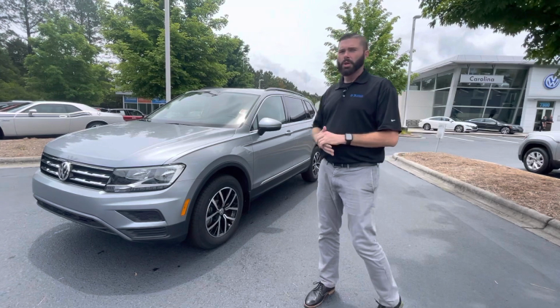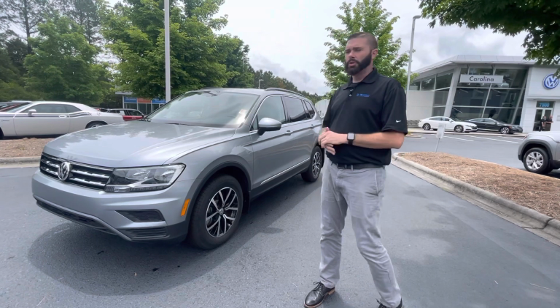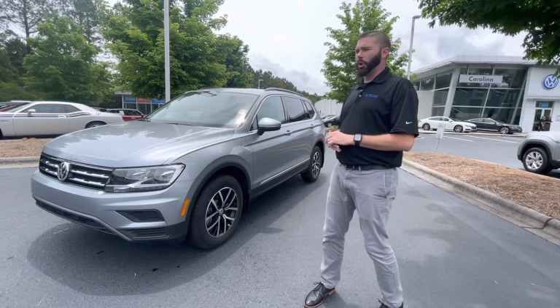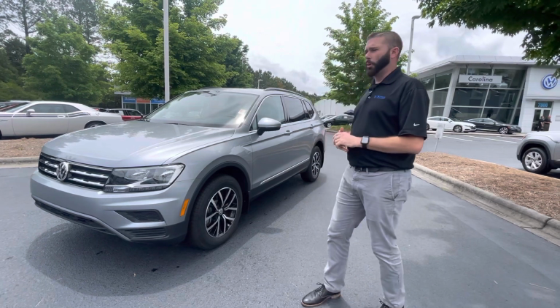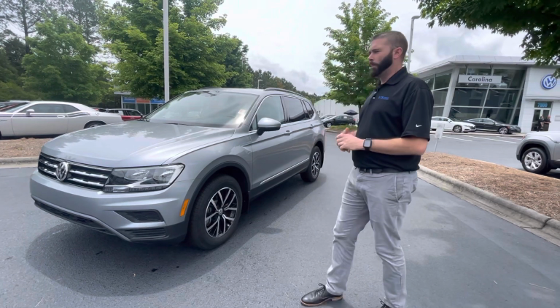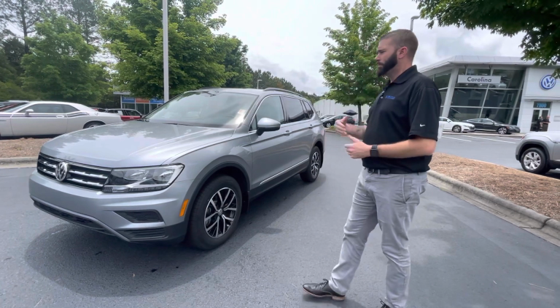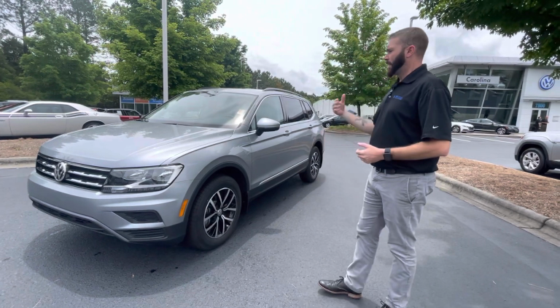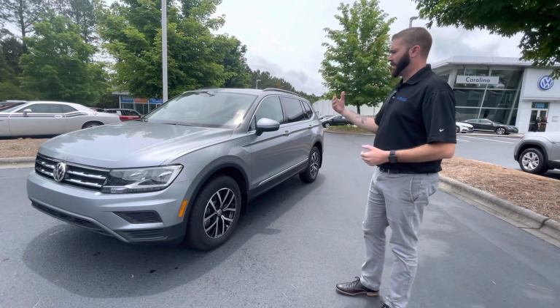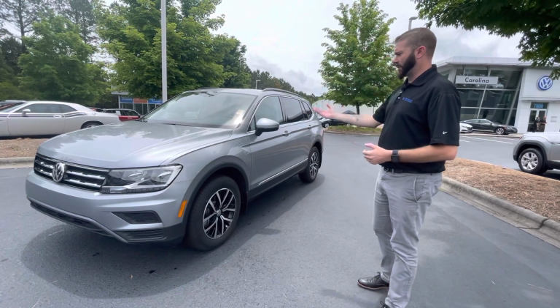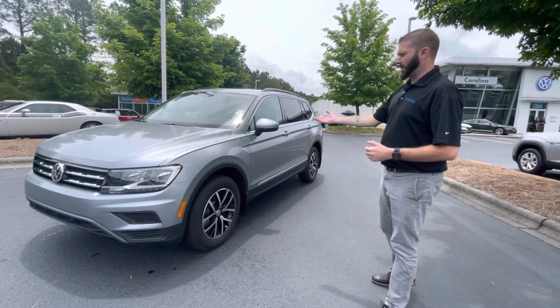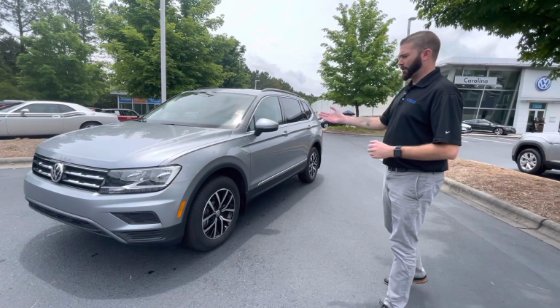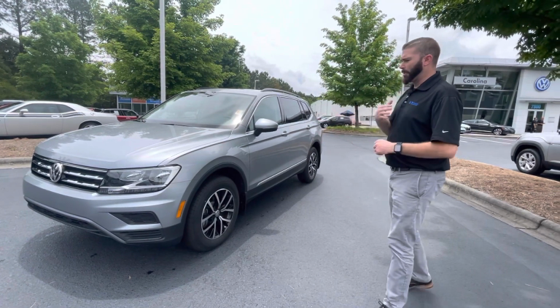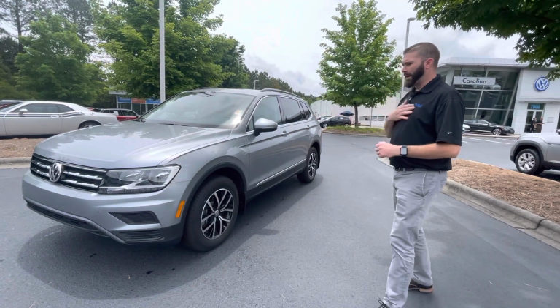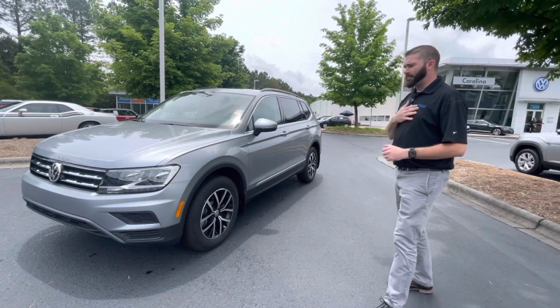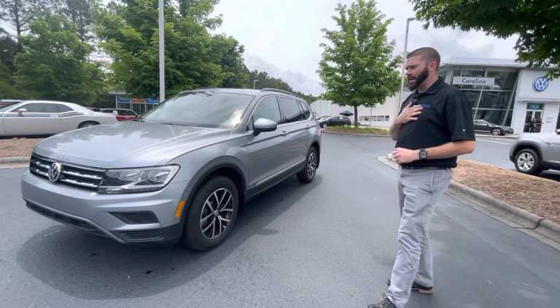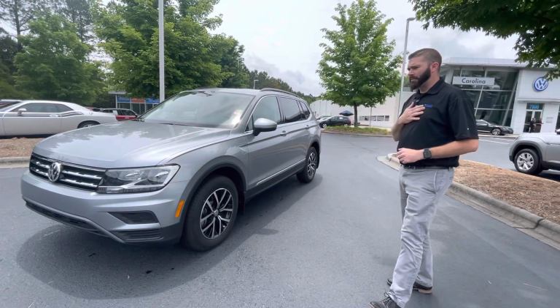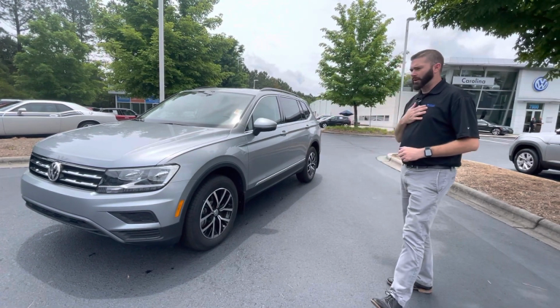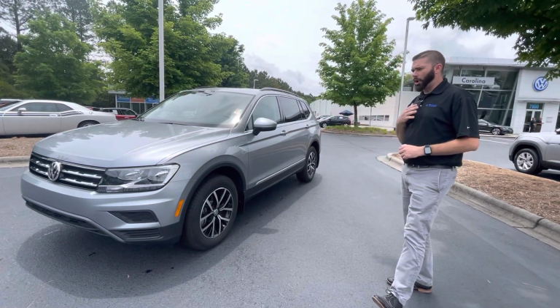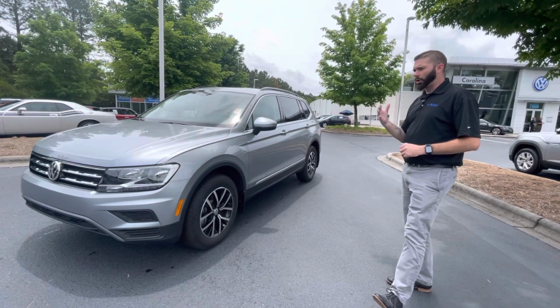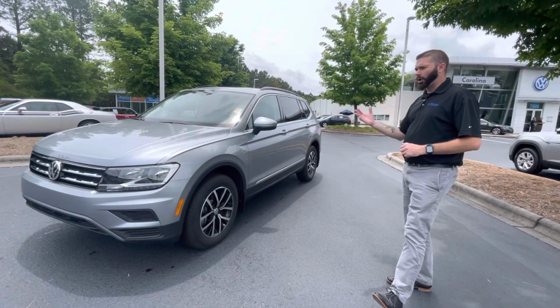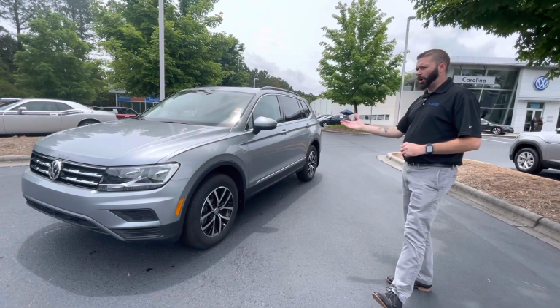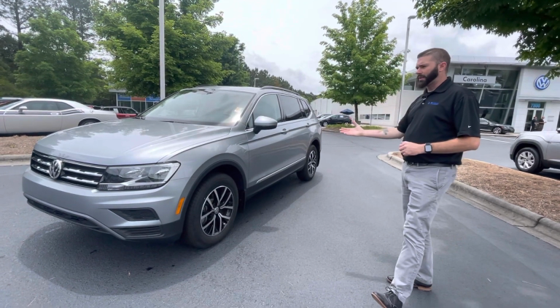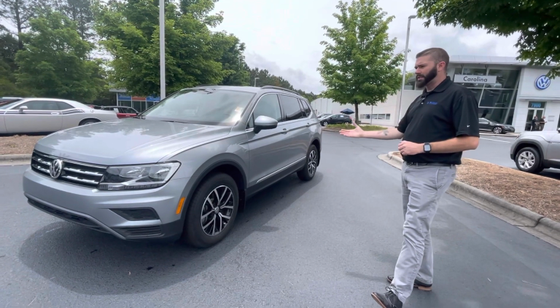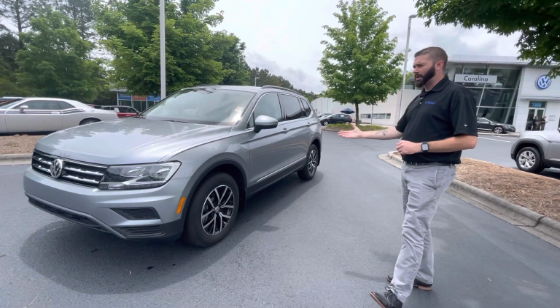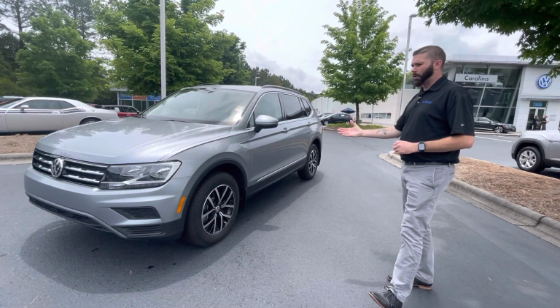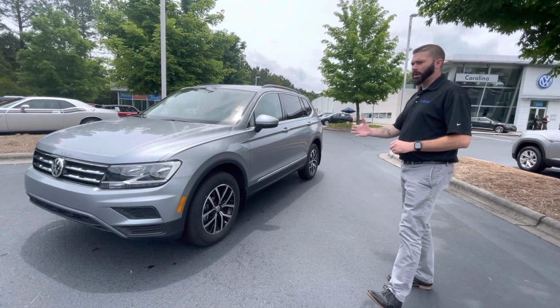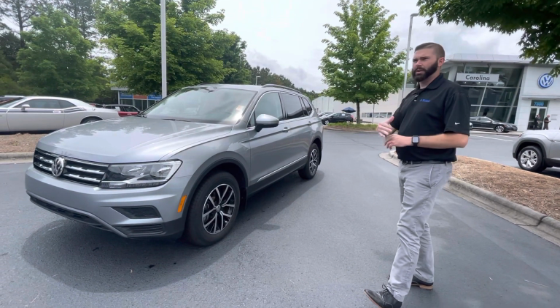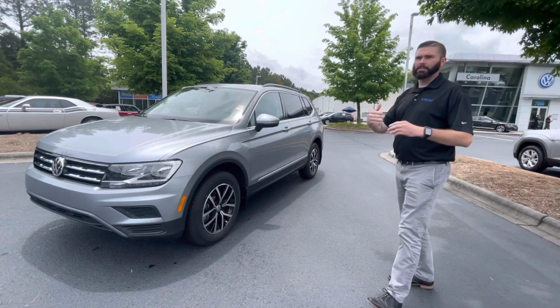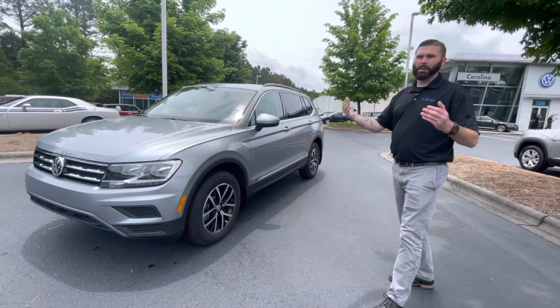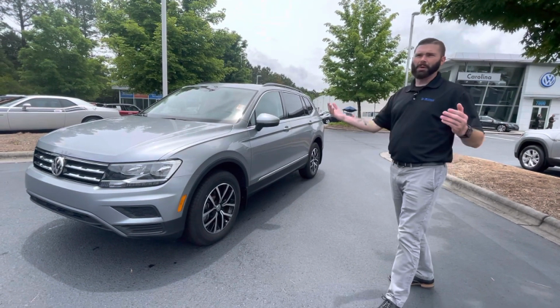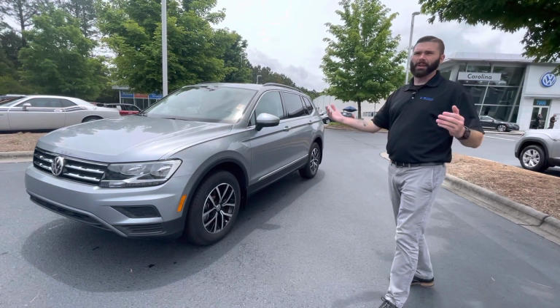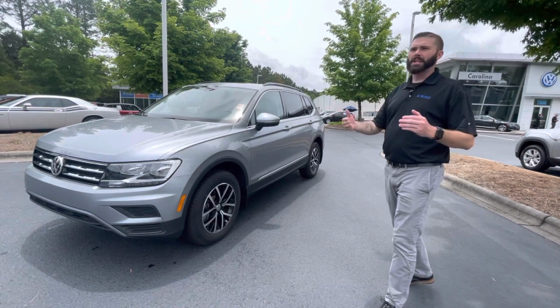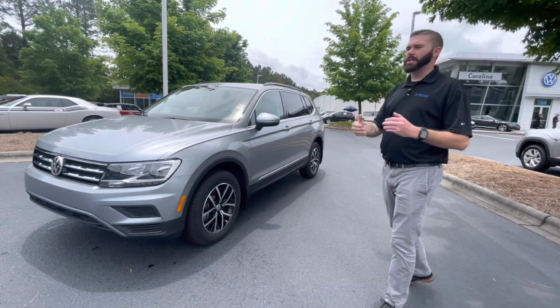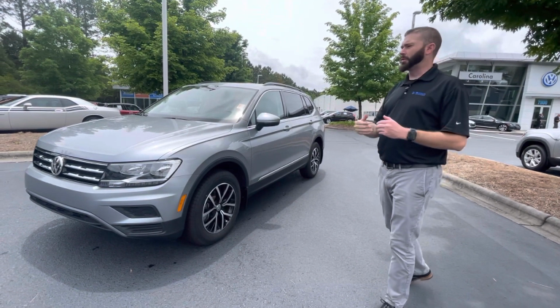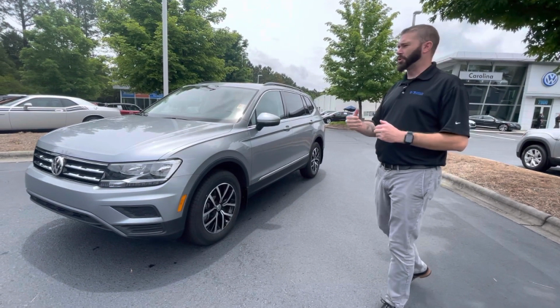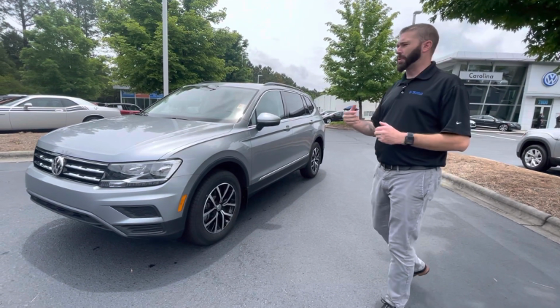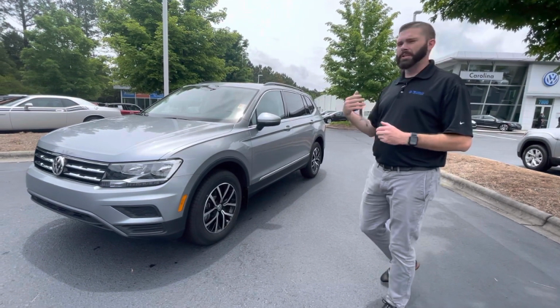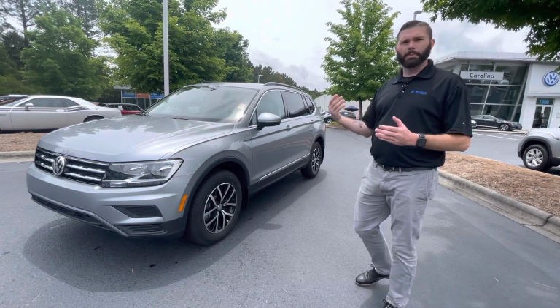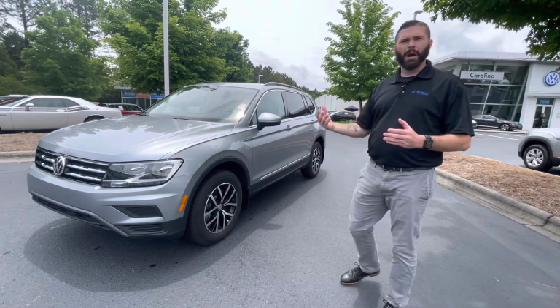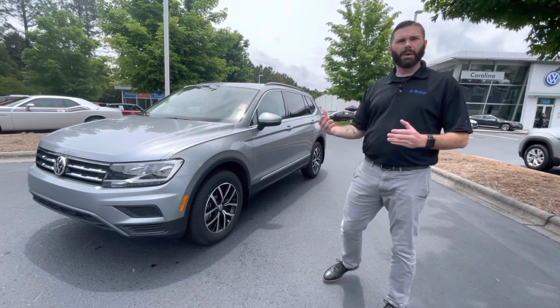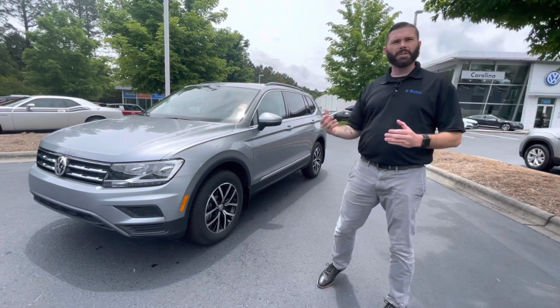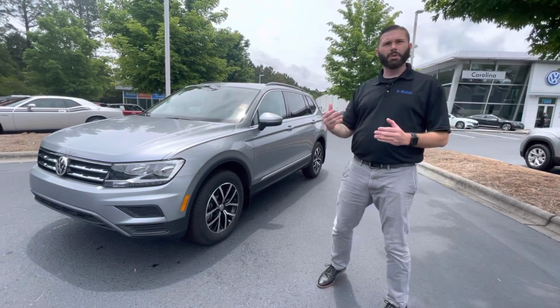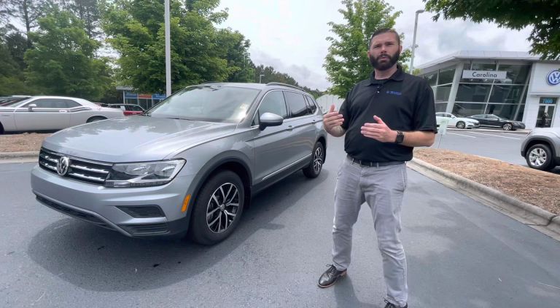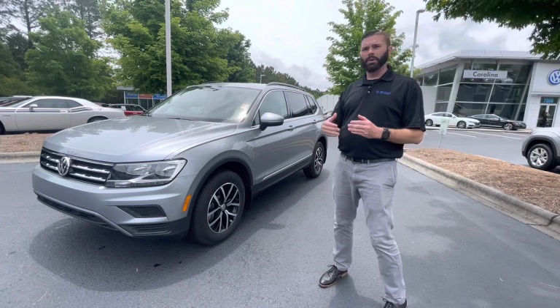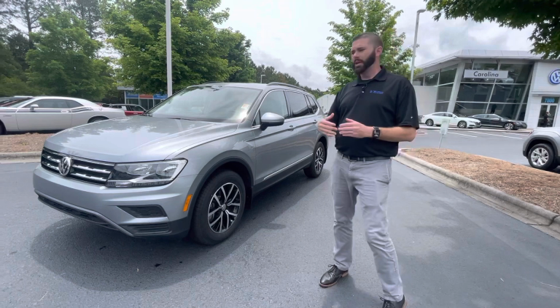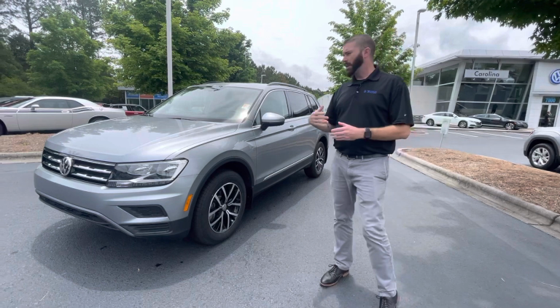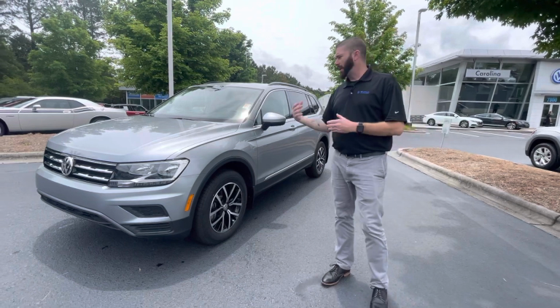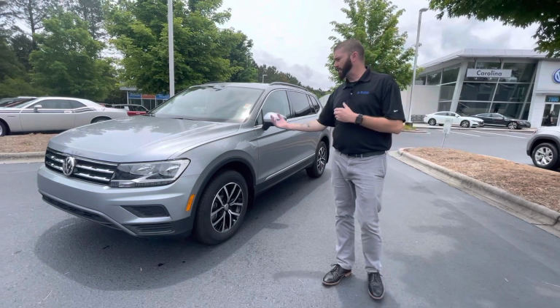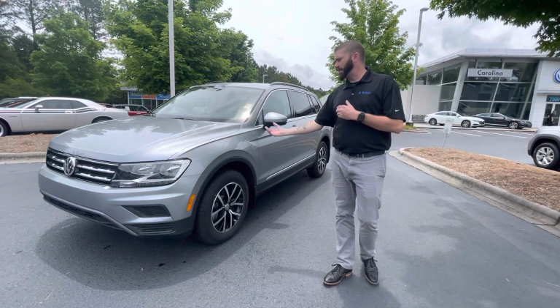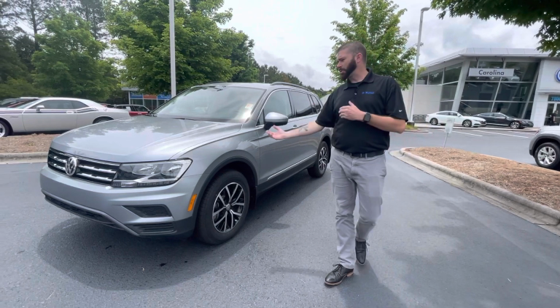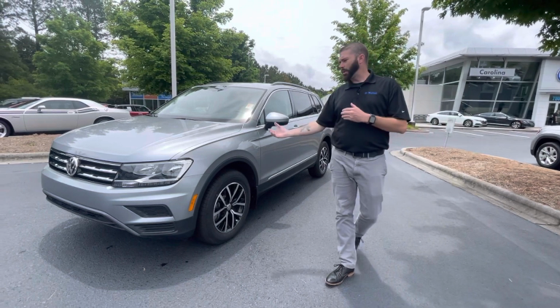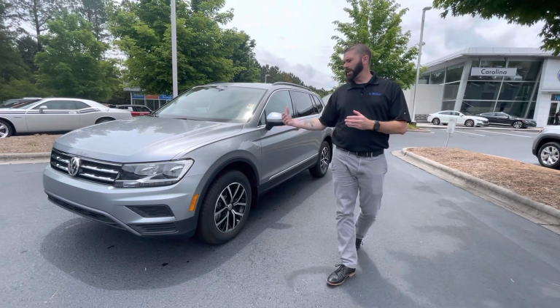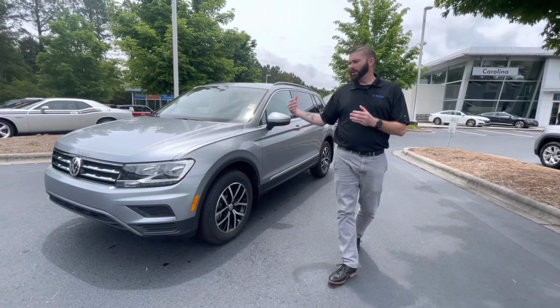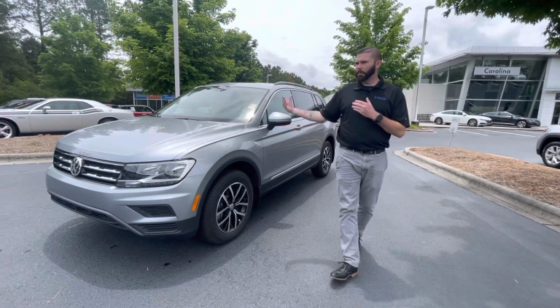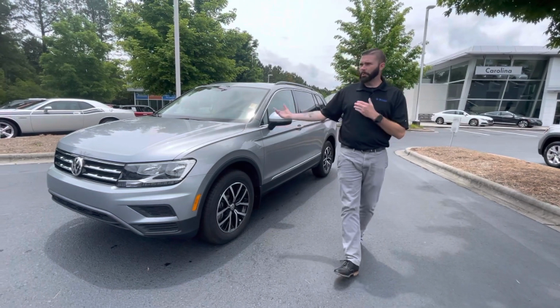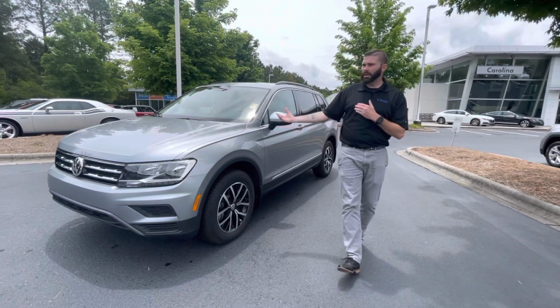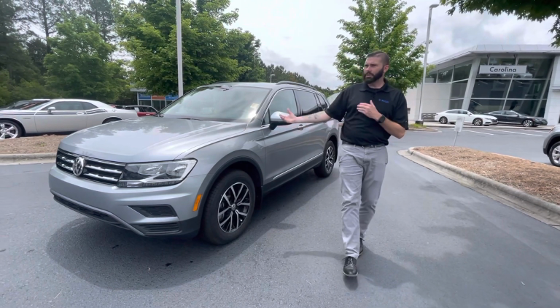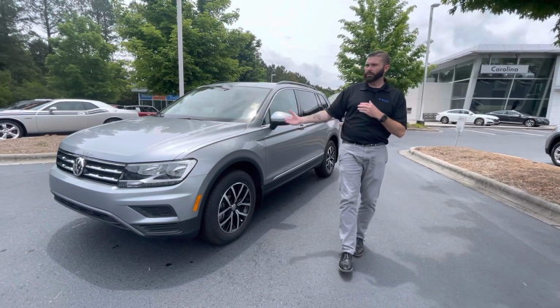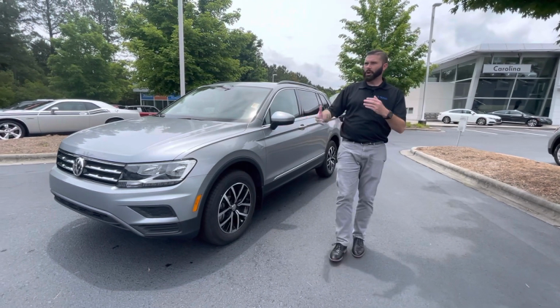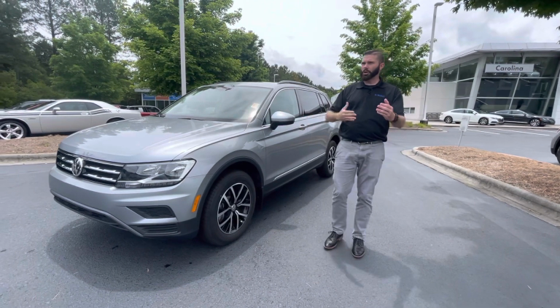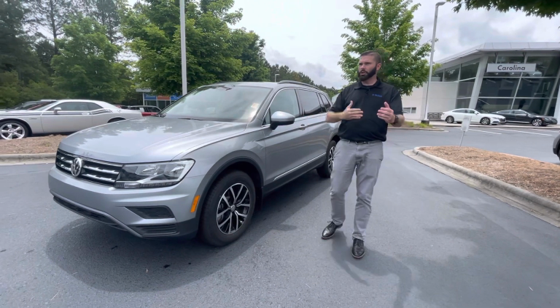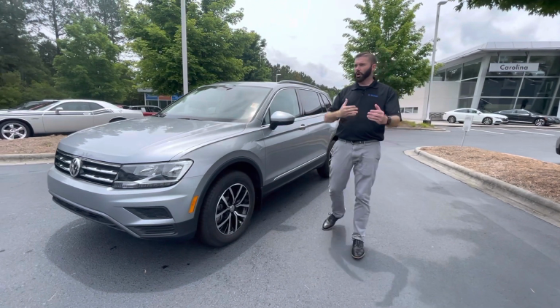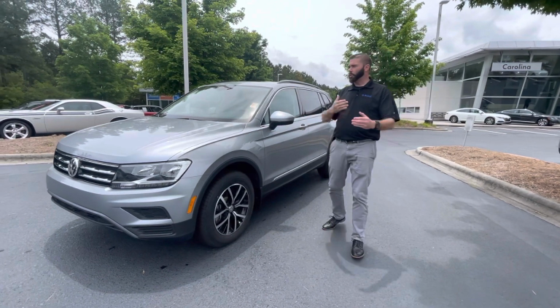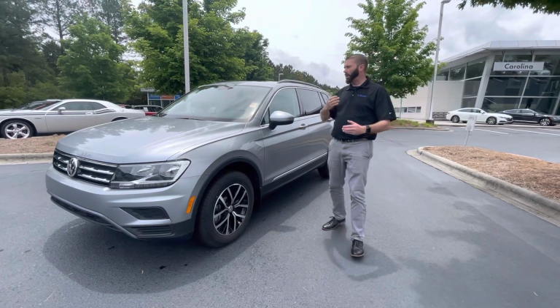This is probably my favorite color on the Tiguan — probably on any of the Volkswagens. The pyrite silver: nice in between, not bright silver, not dark gray.